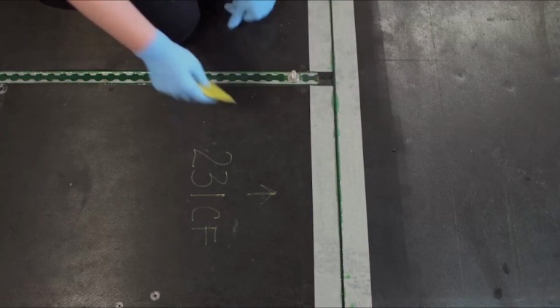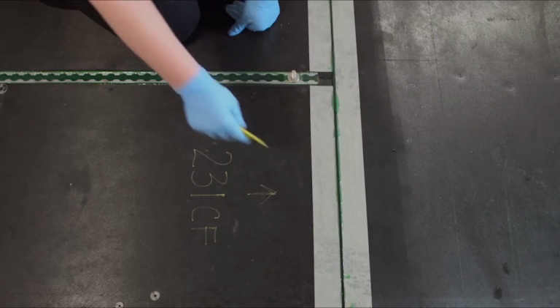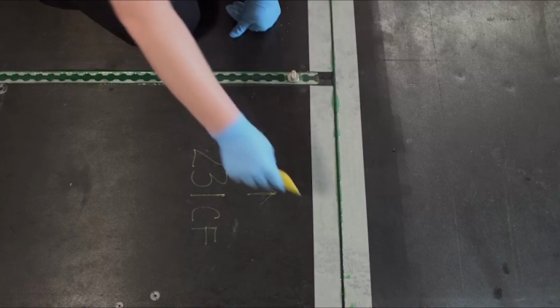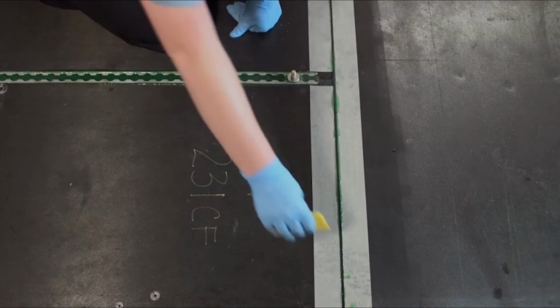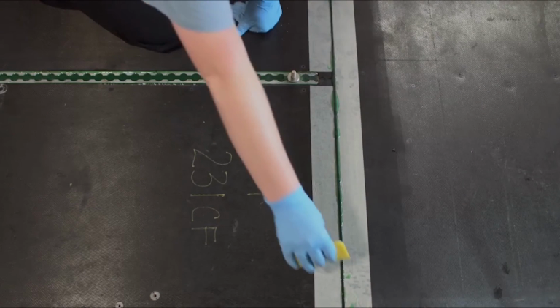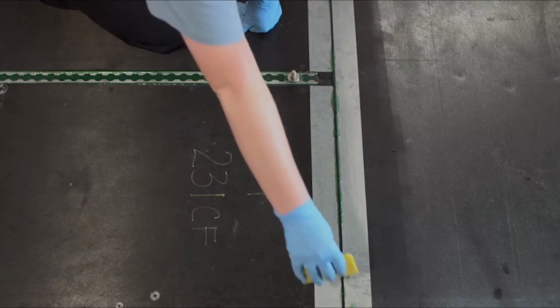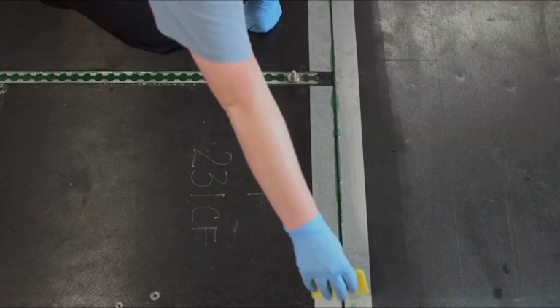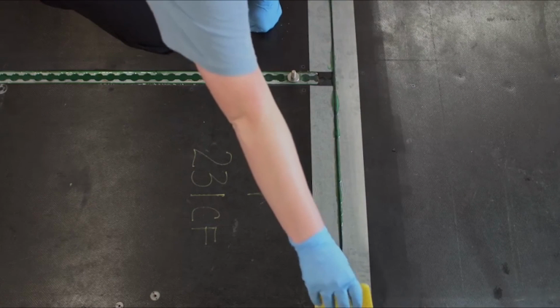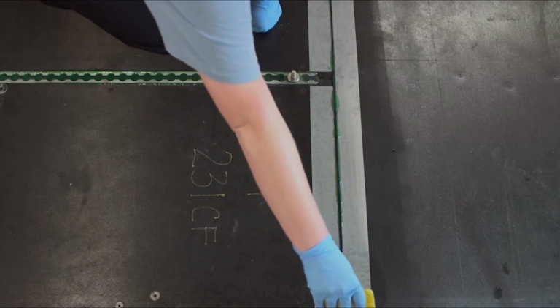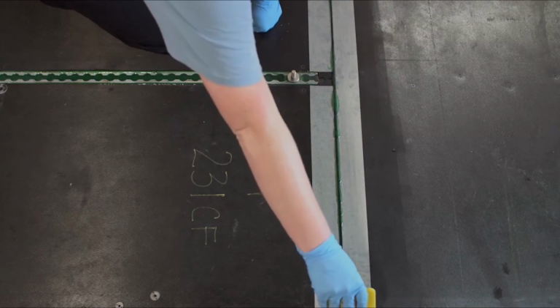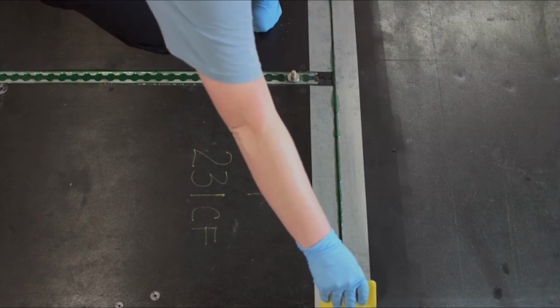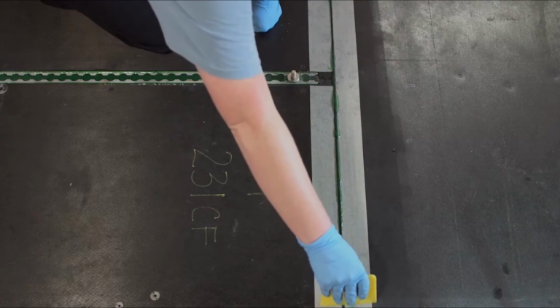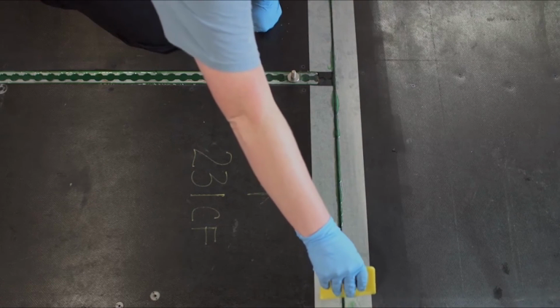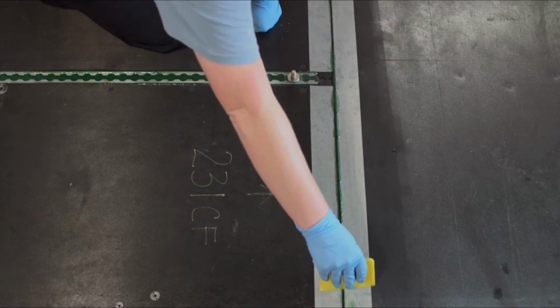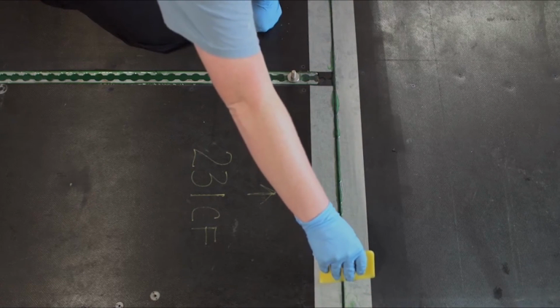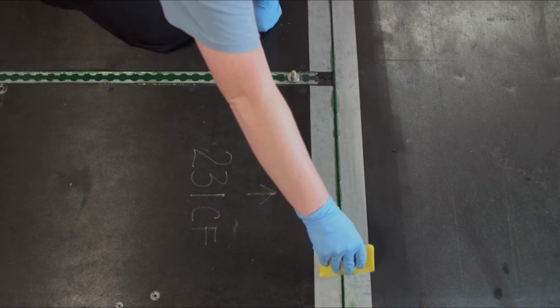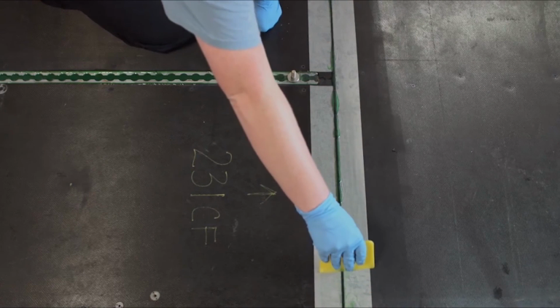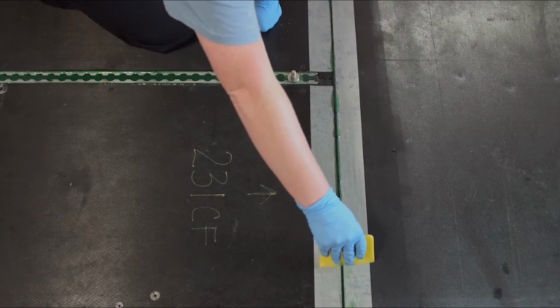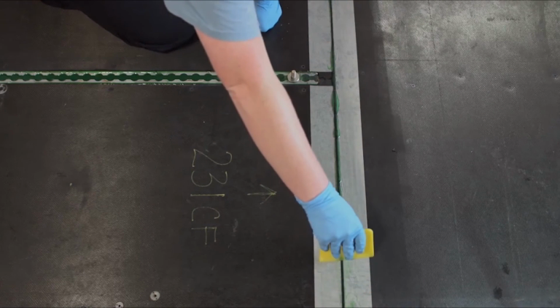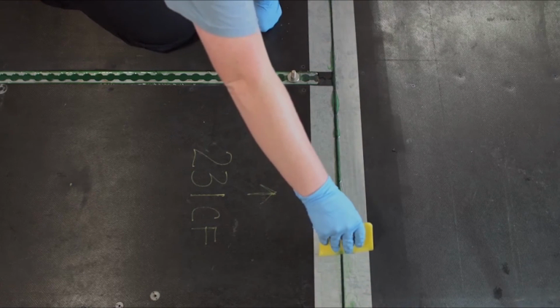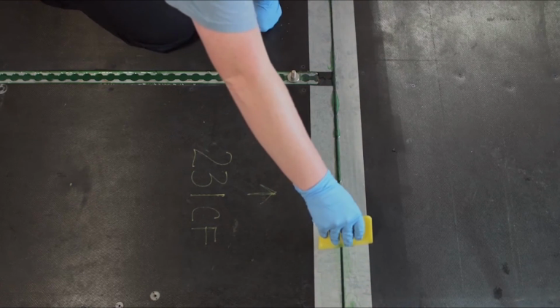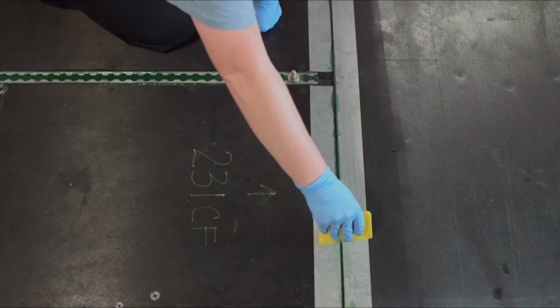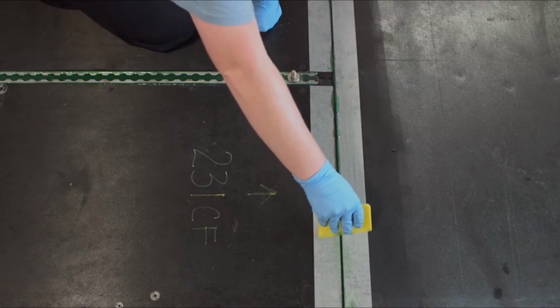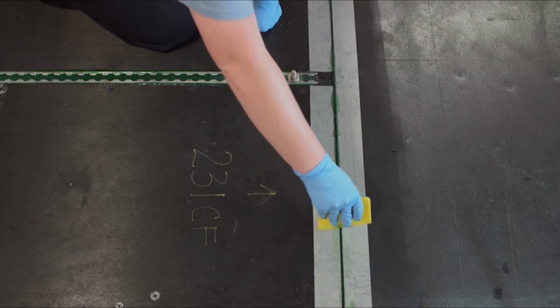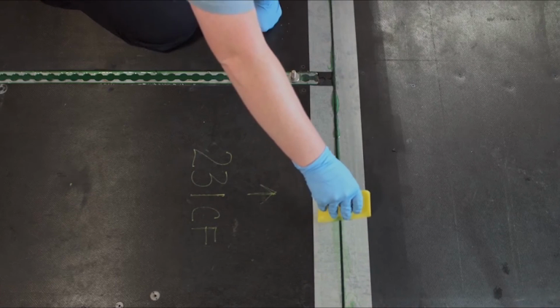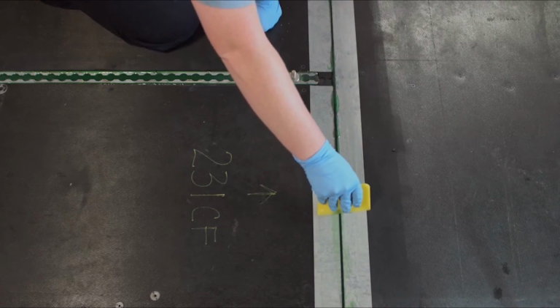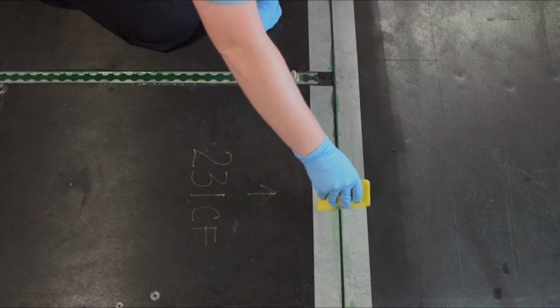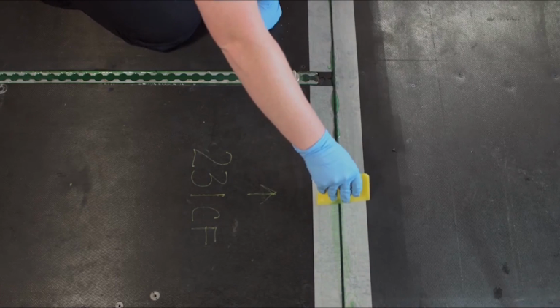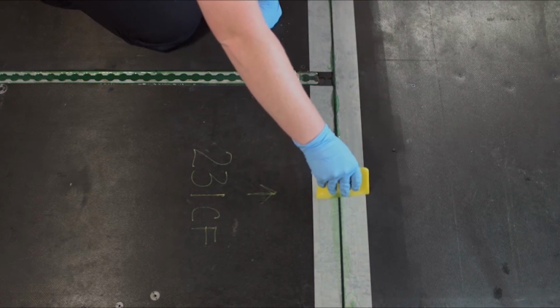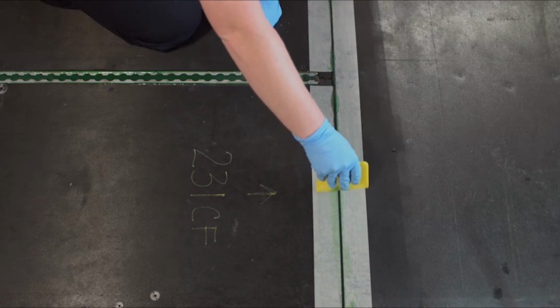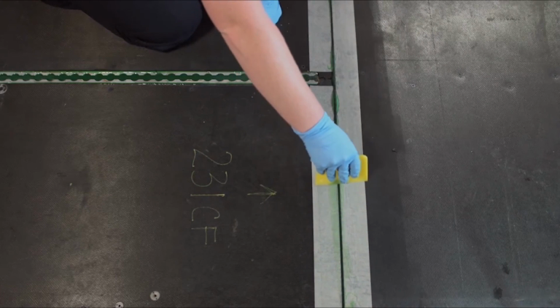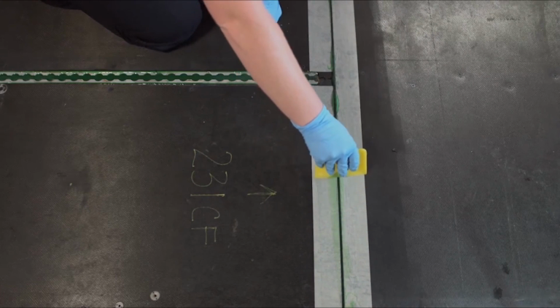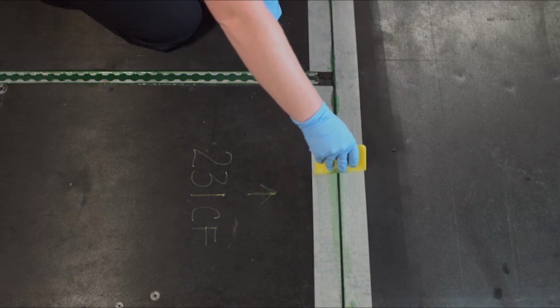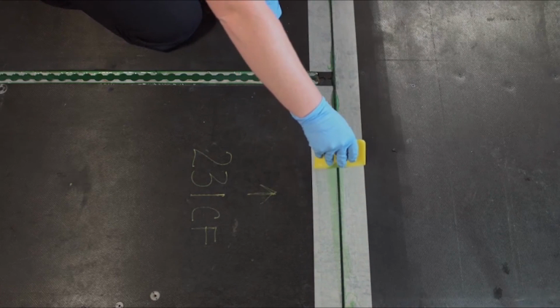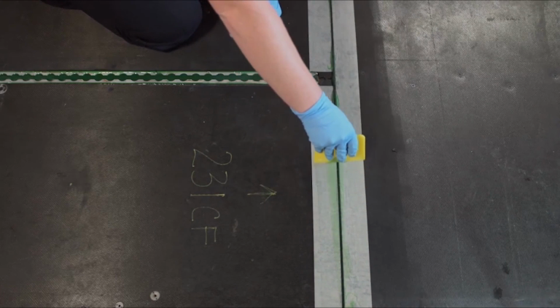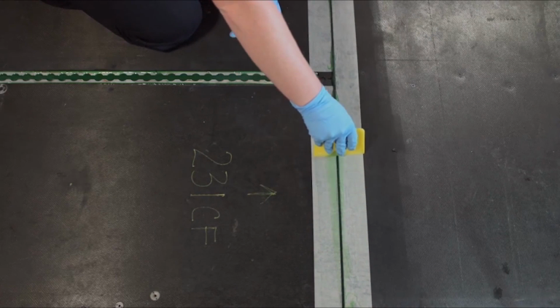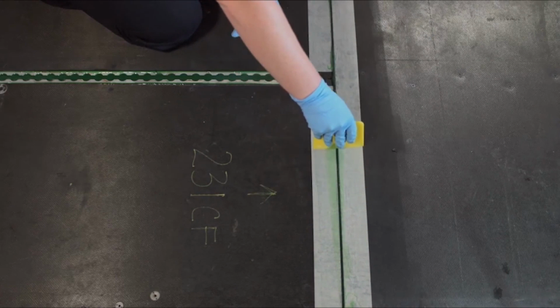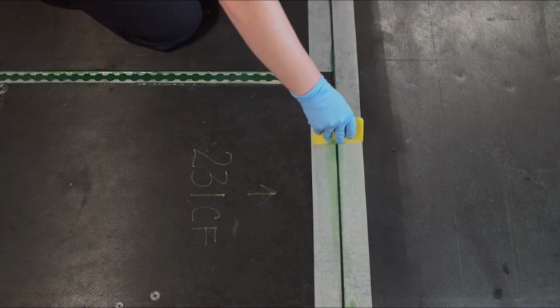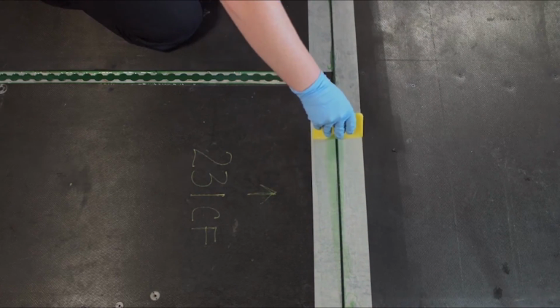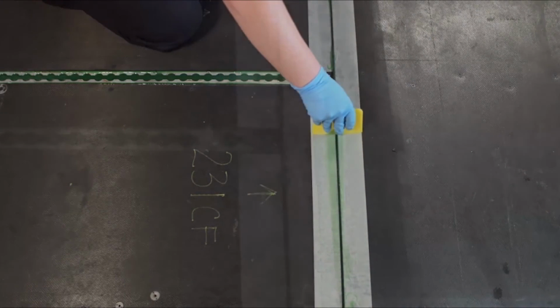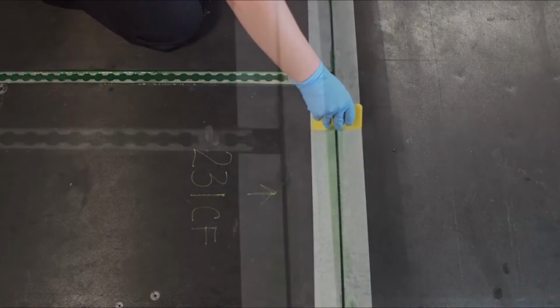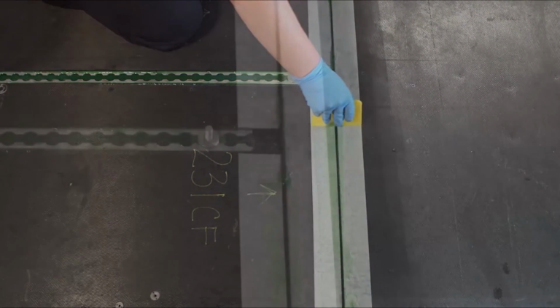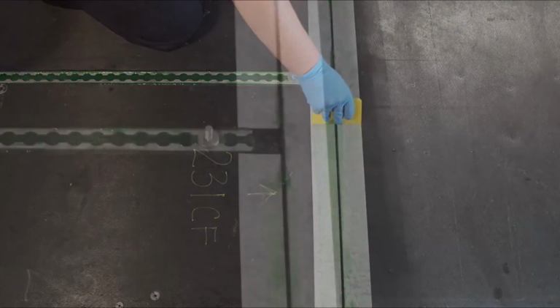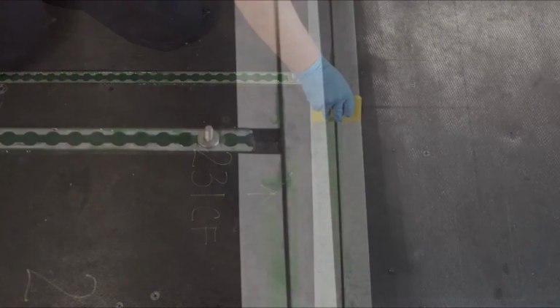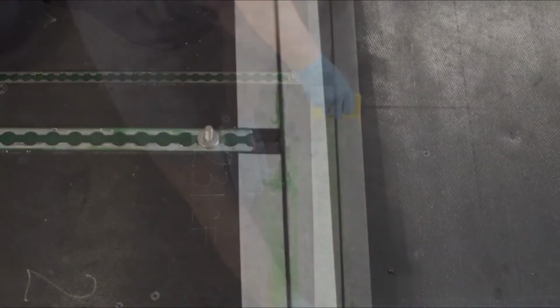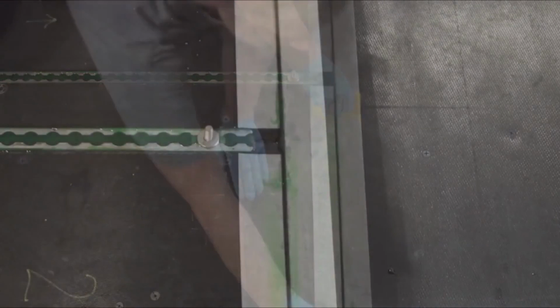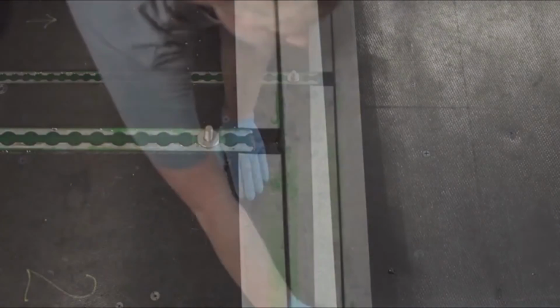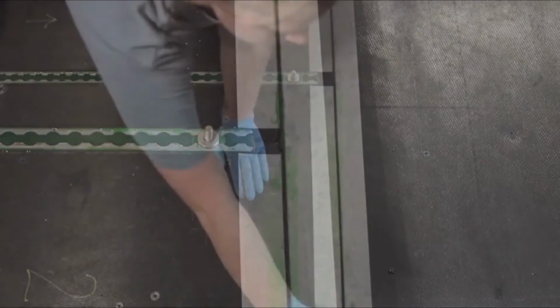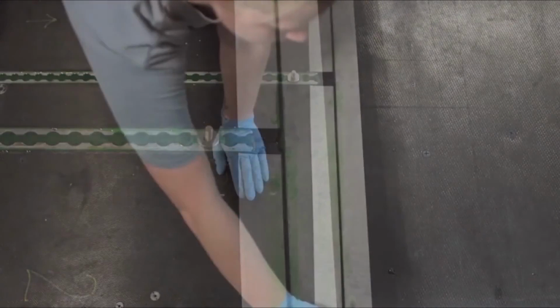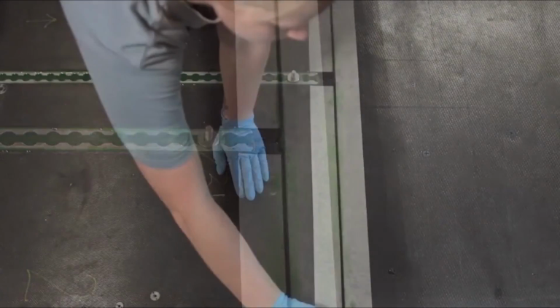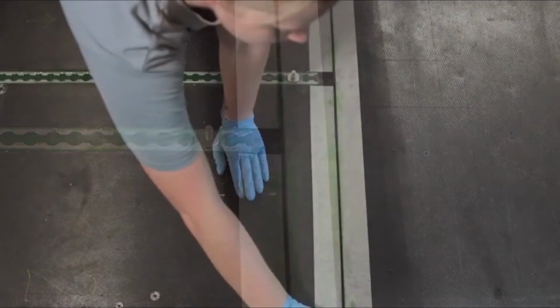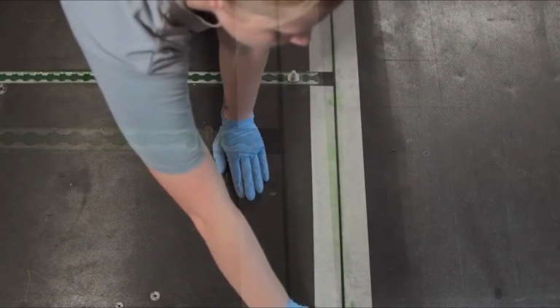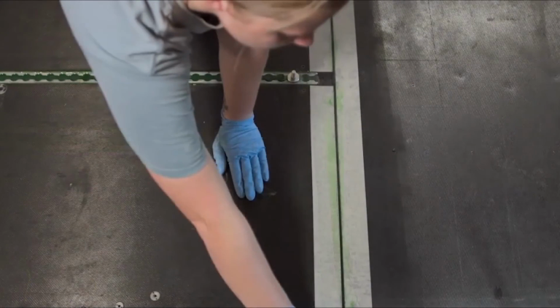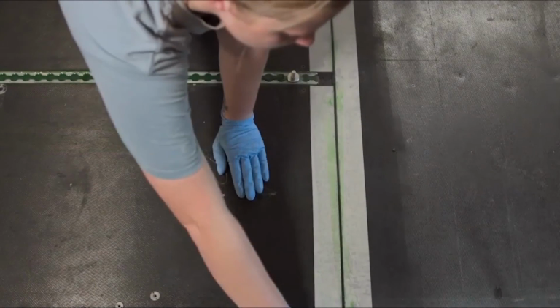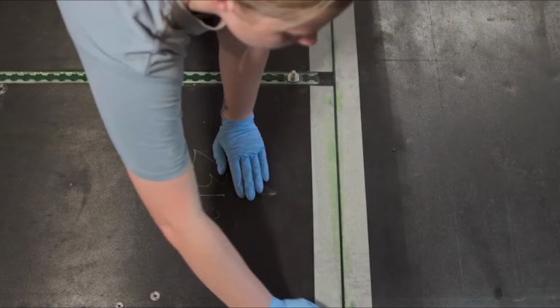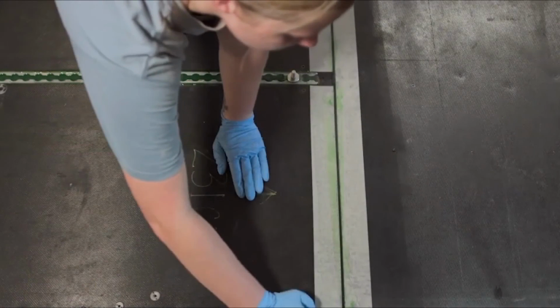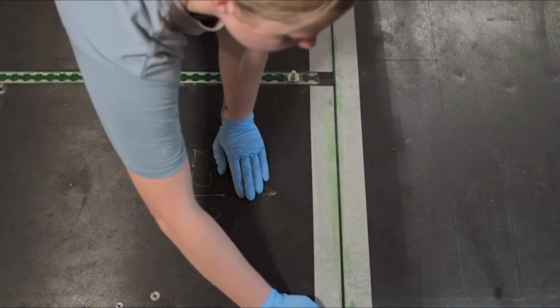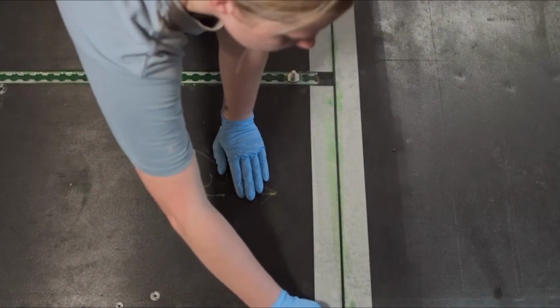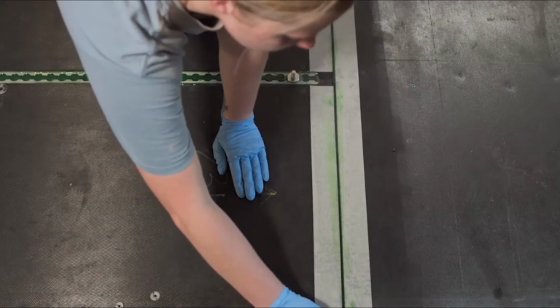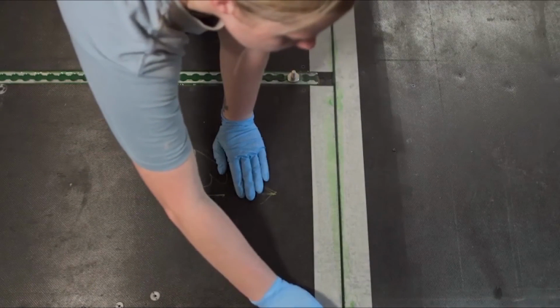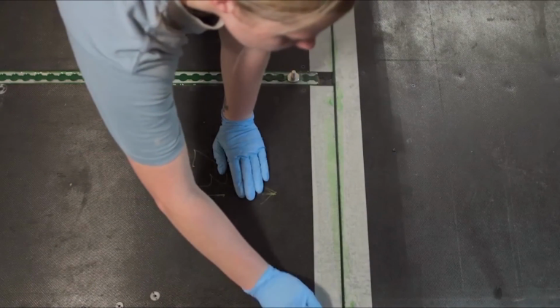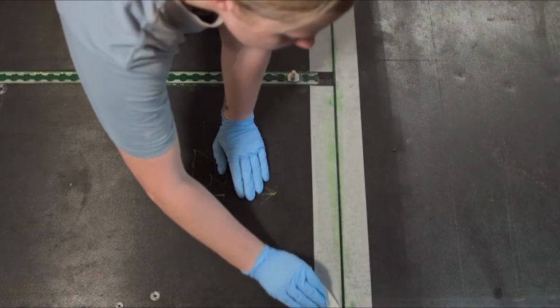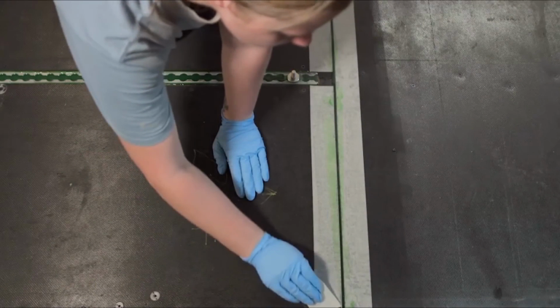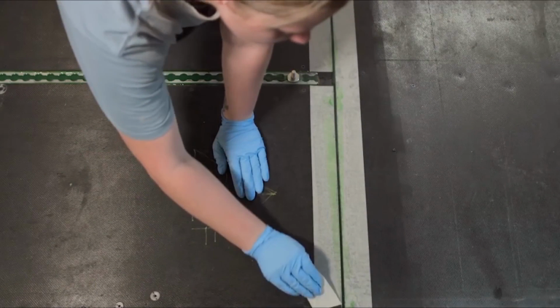Scrape away excess sealant using a plastic squeegee and remove masking material immediately from the floor panel as self-leveling green gels quickly.